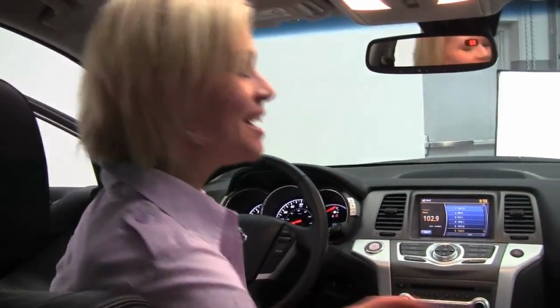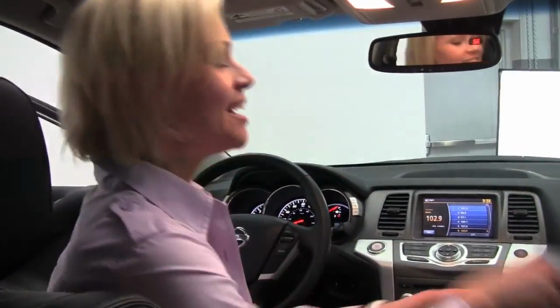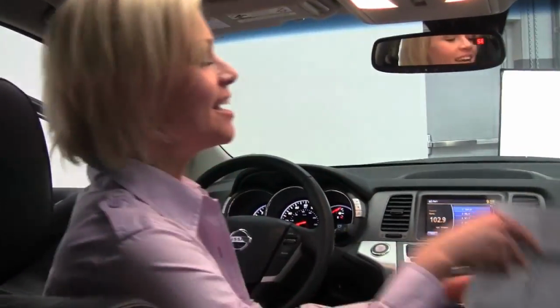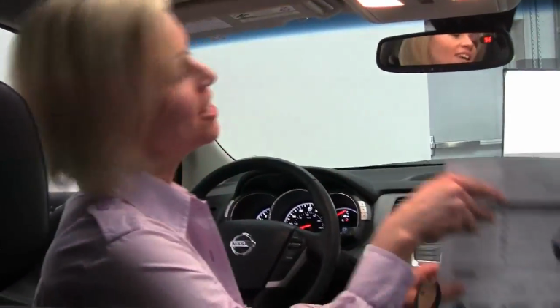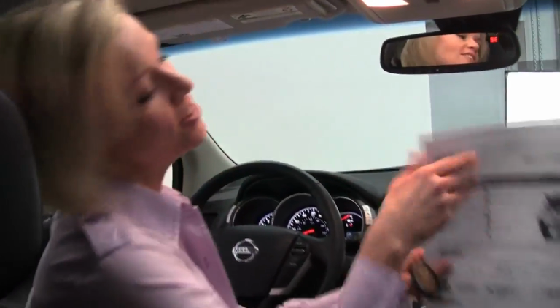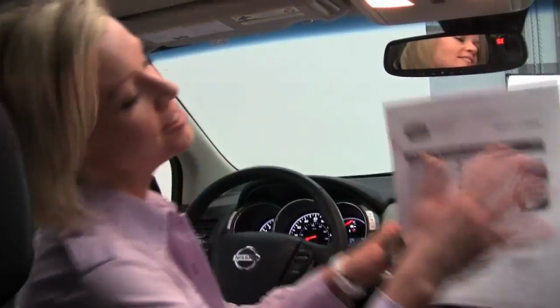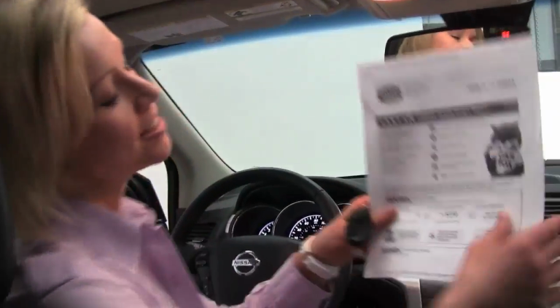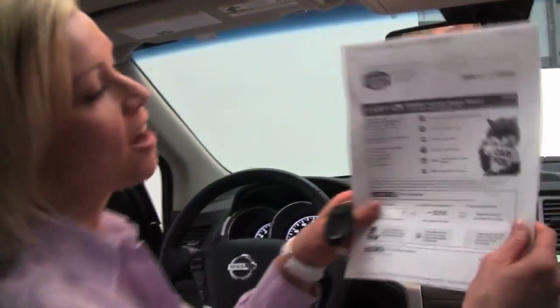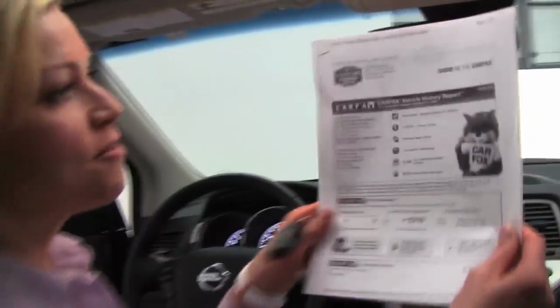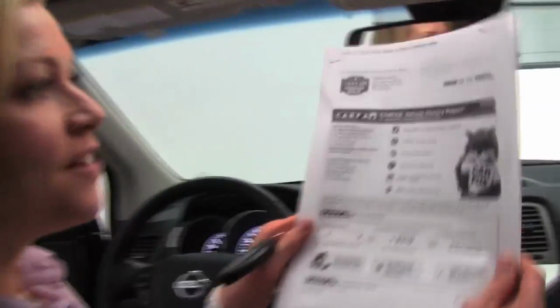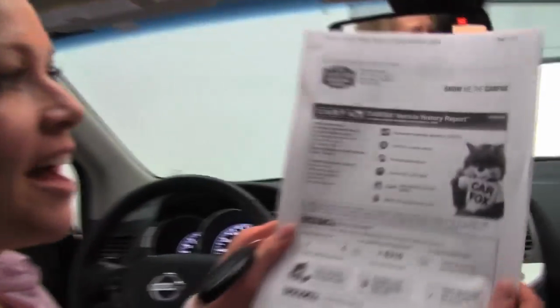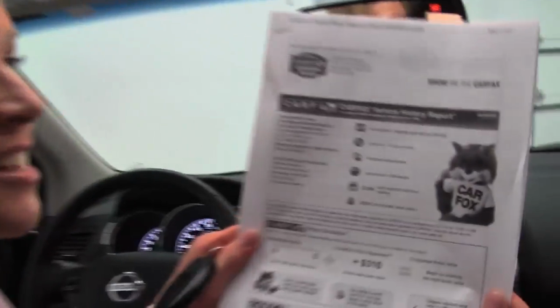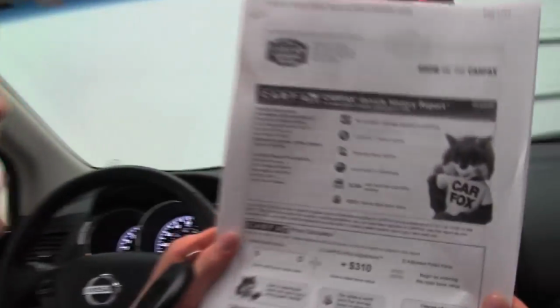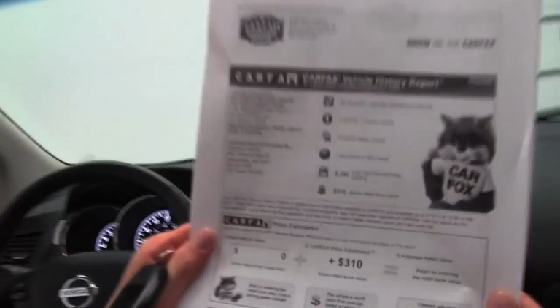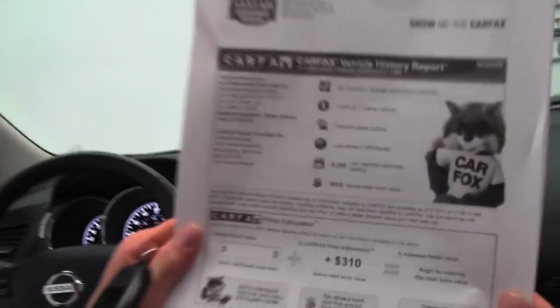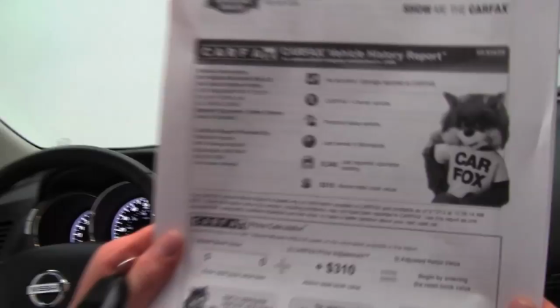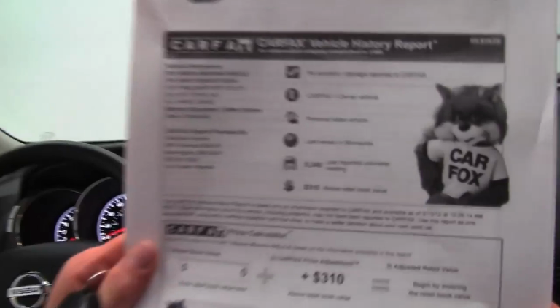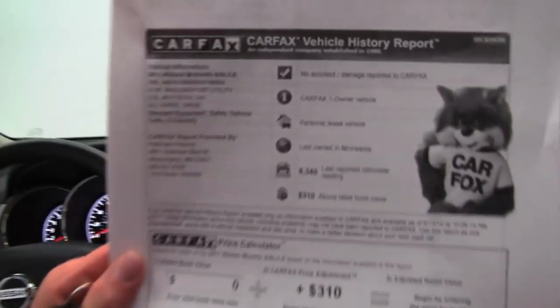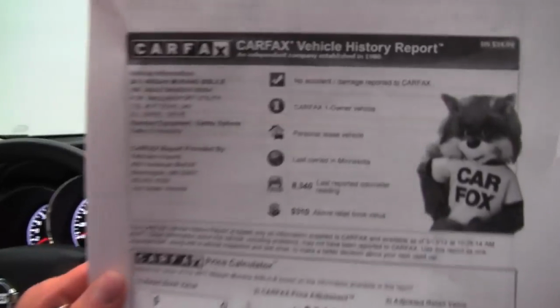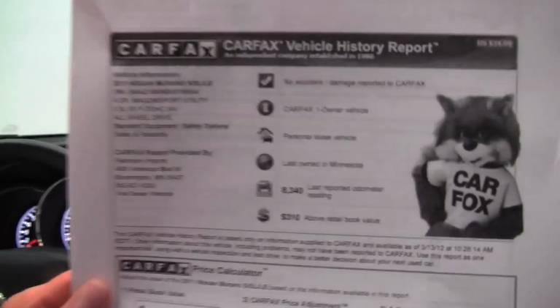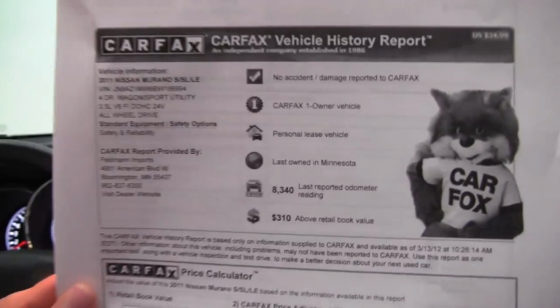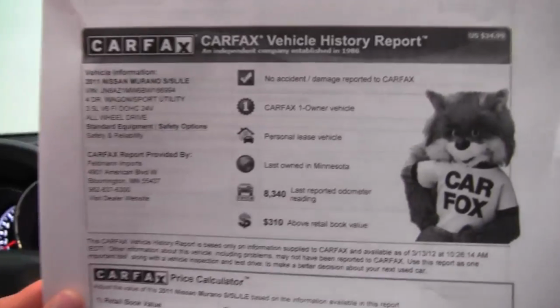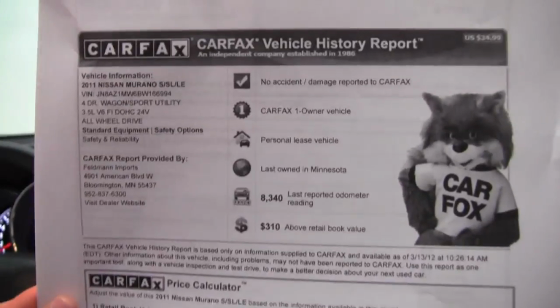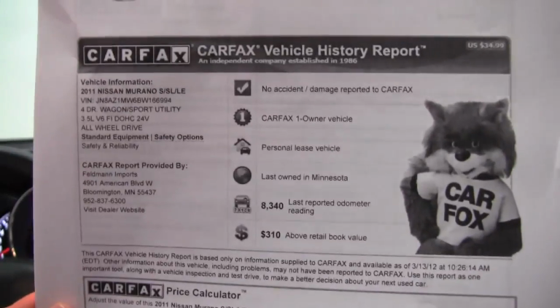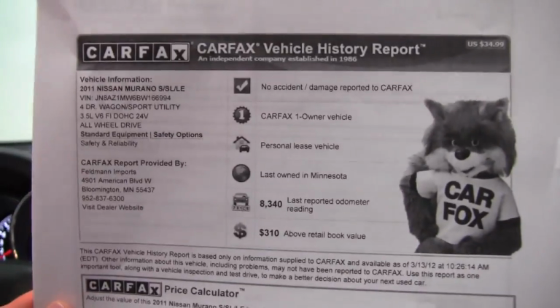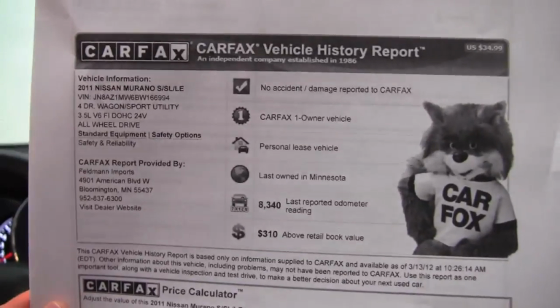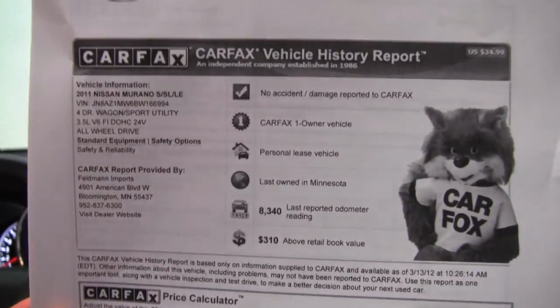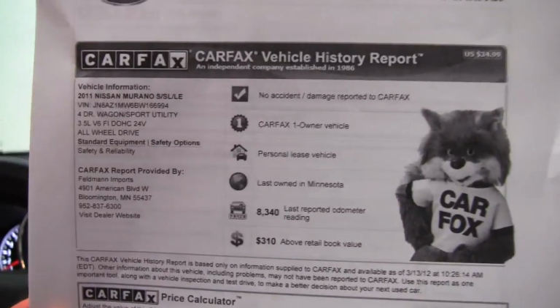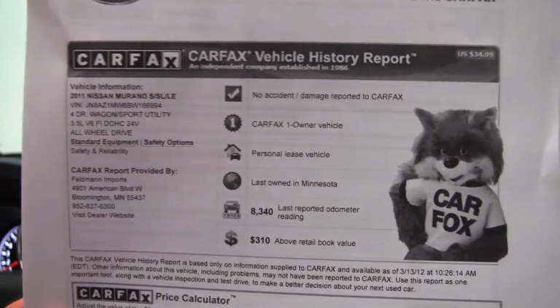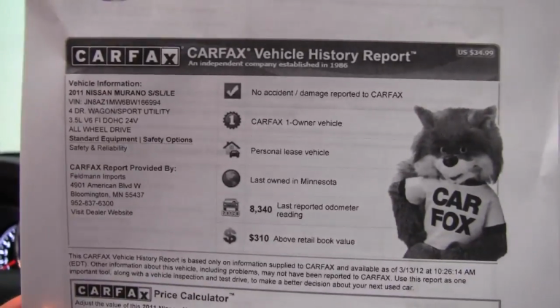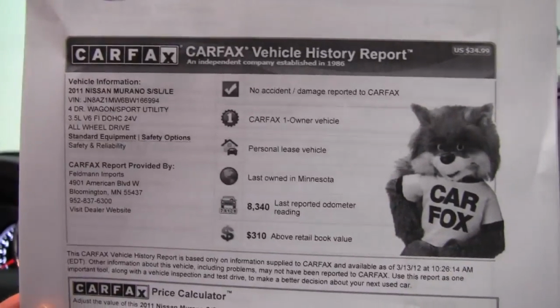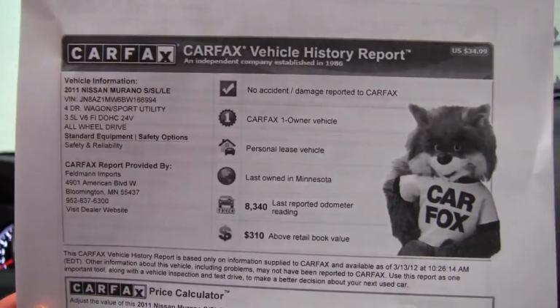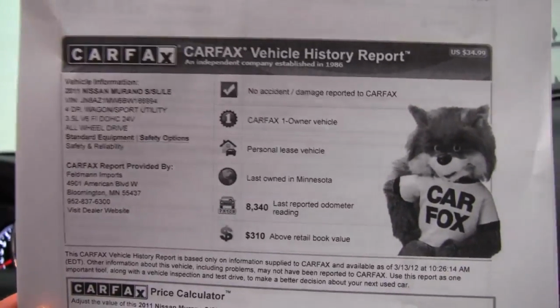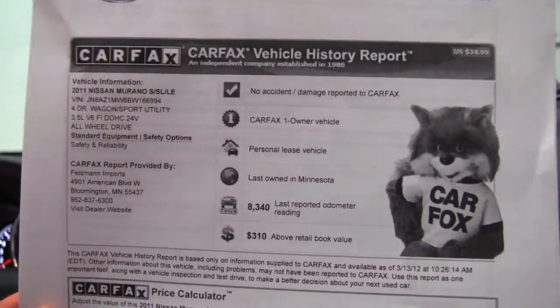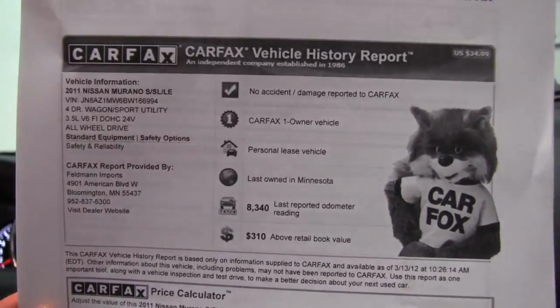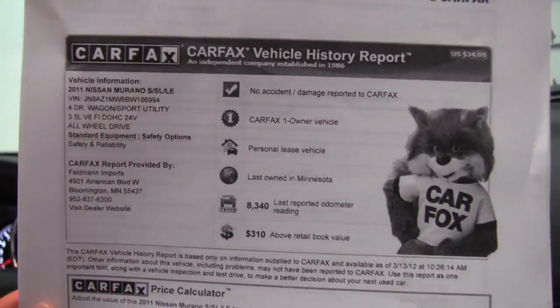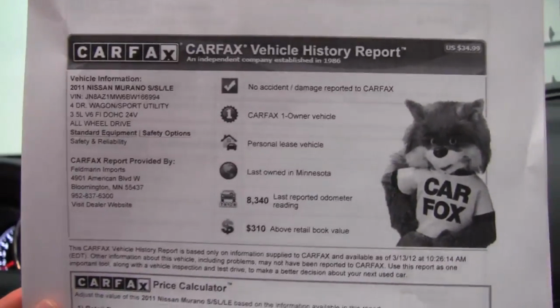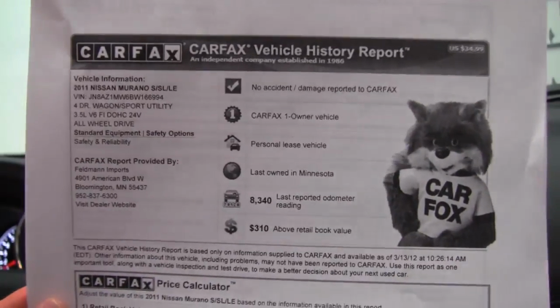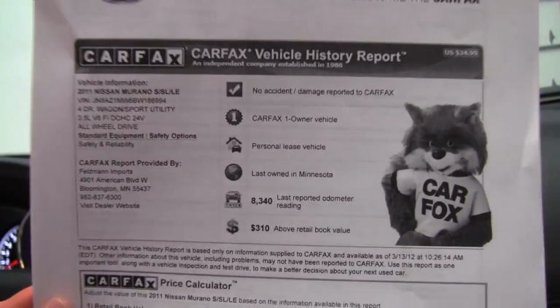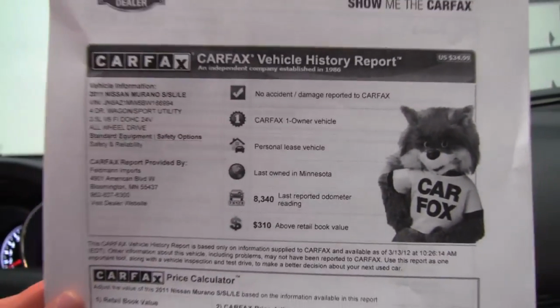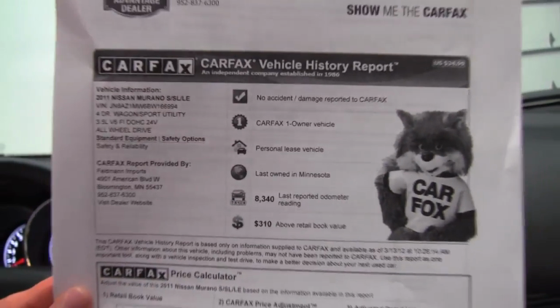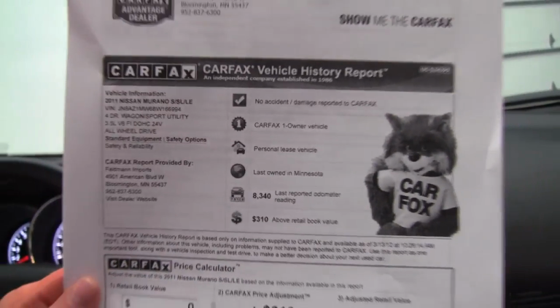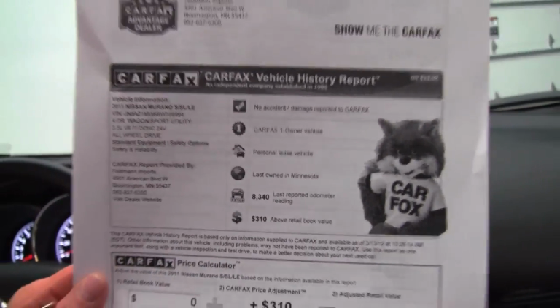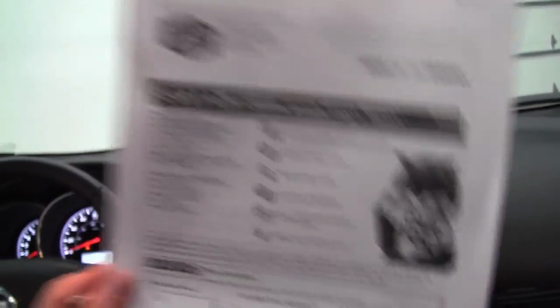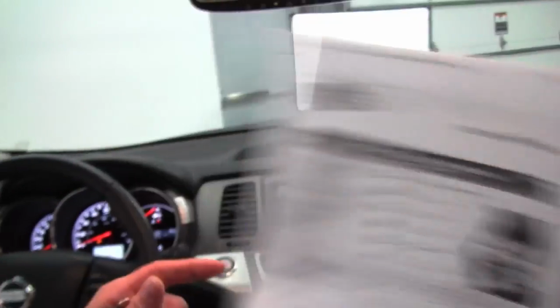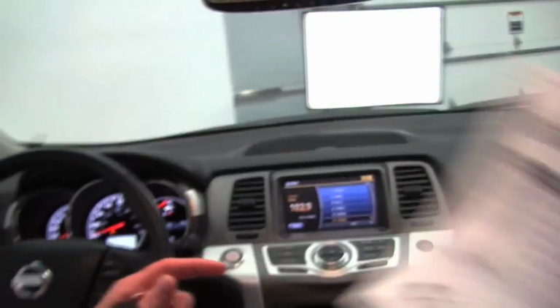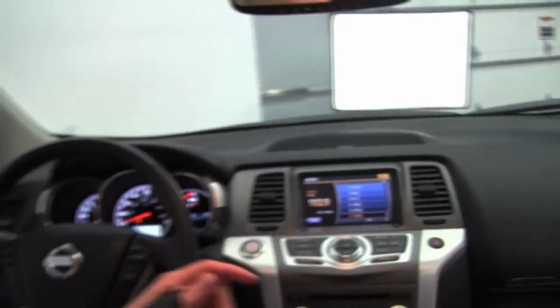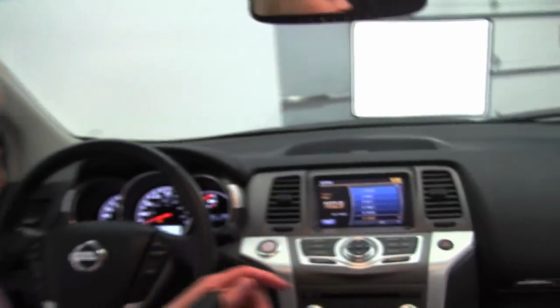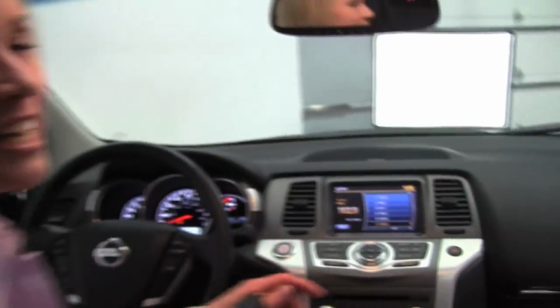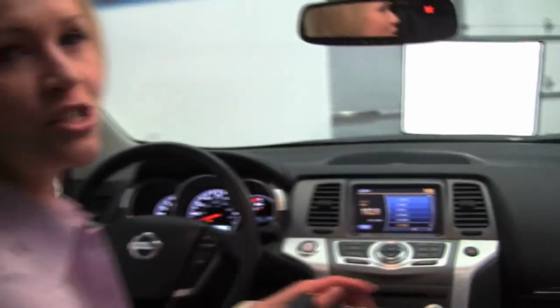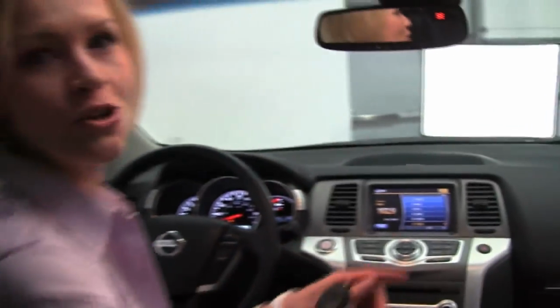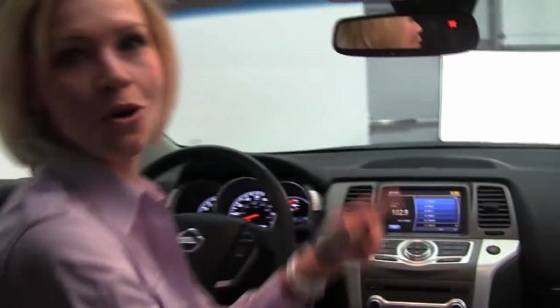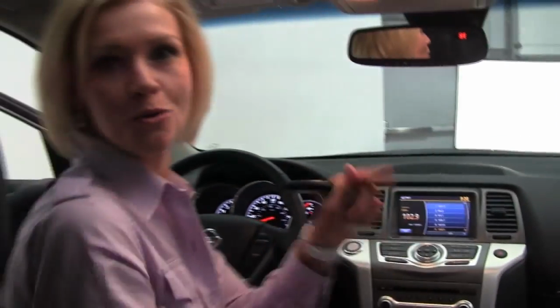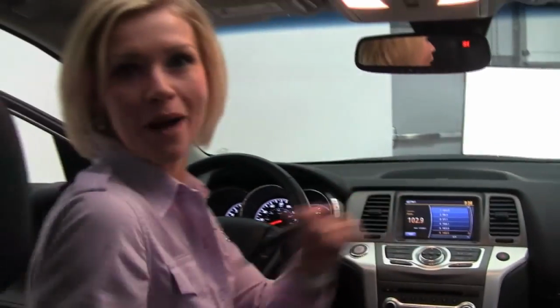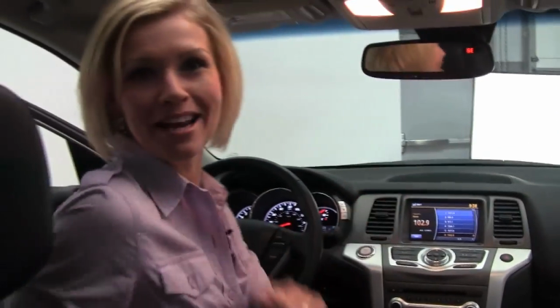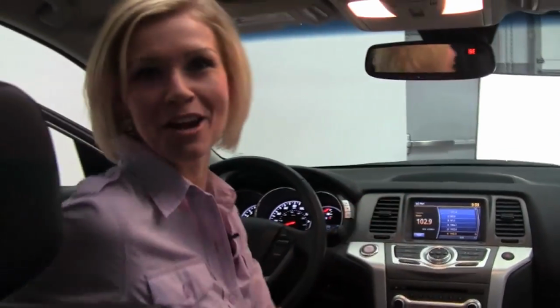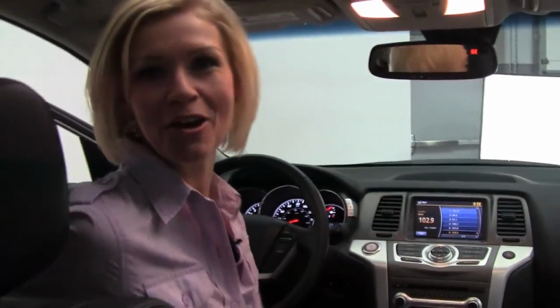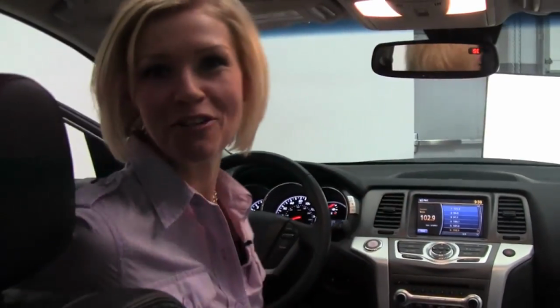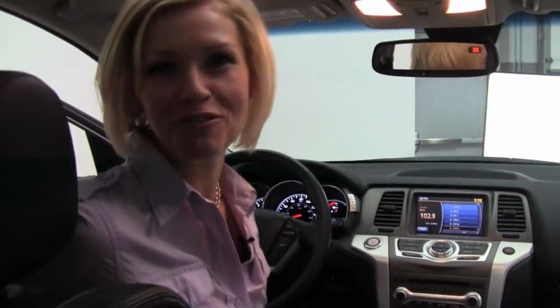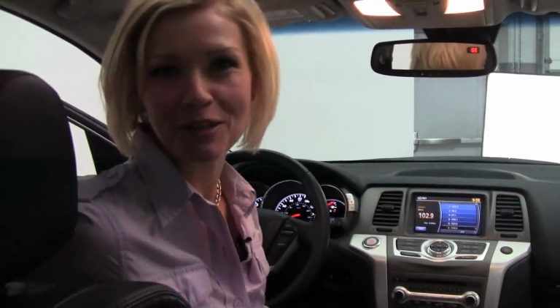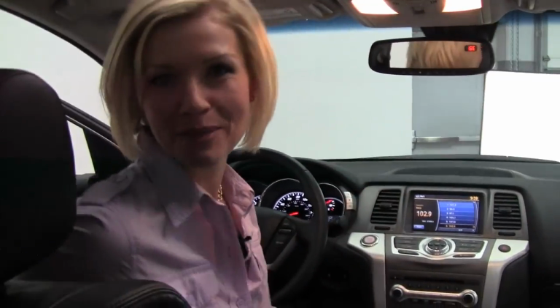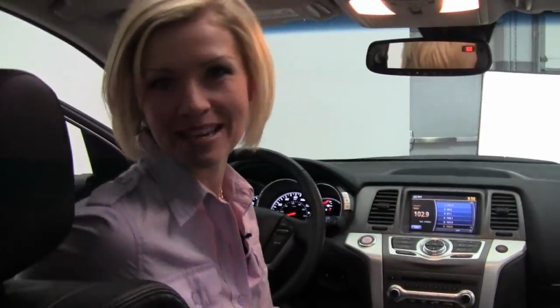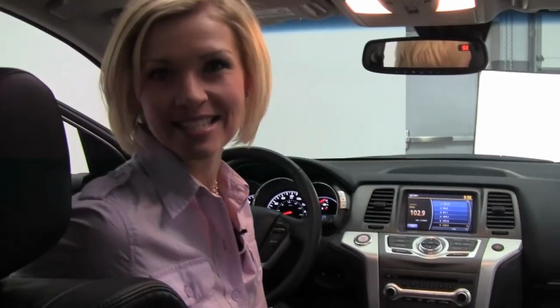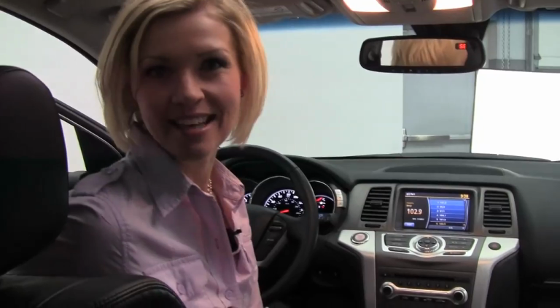Here is the Carfax — no accidents or damage. And like I said, this is a one-owner vehicle, previously leased right here at Feldman Nissan.